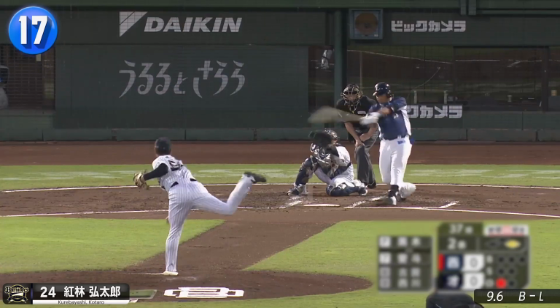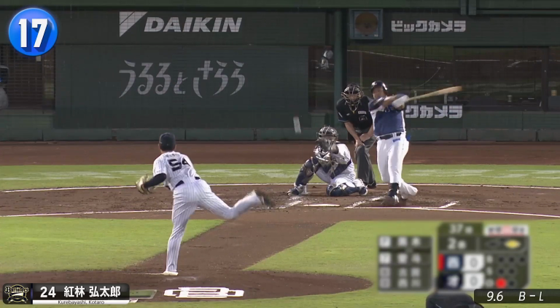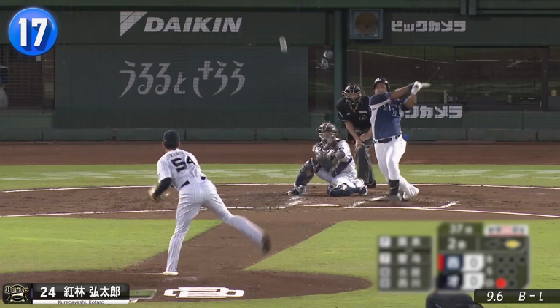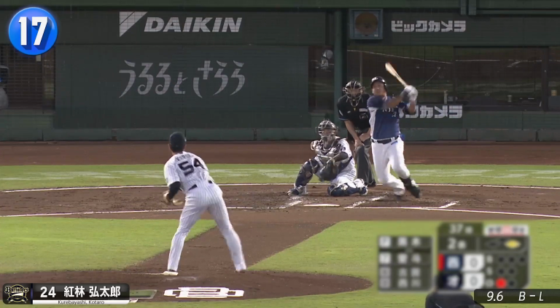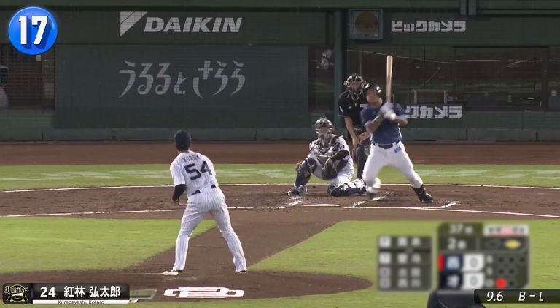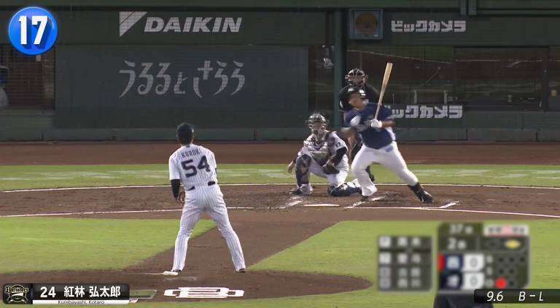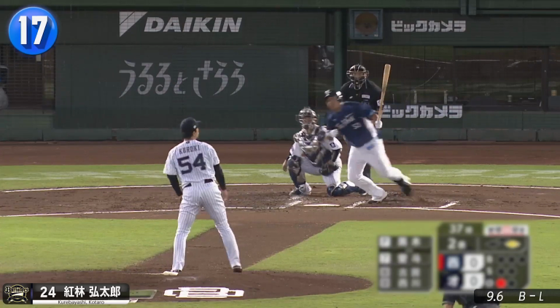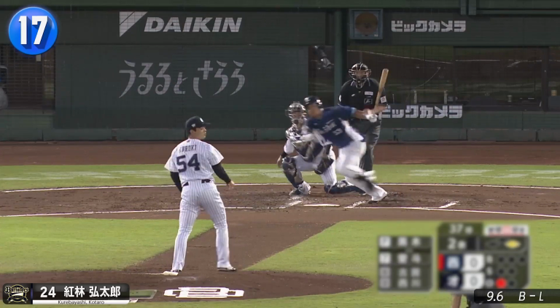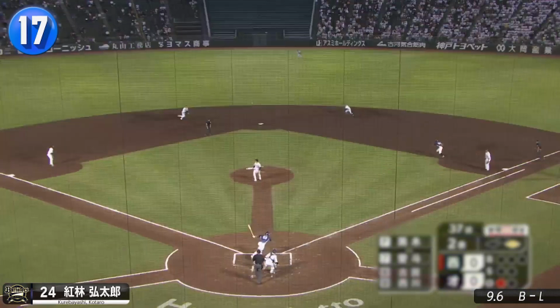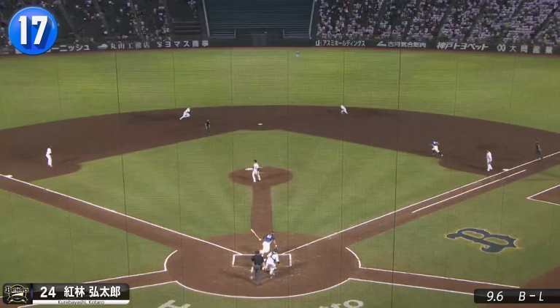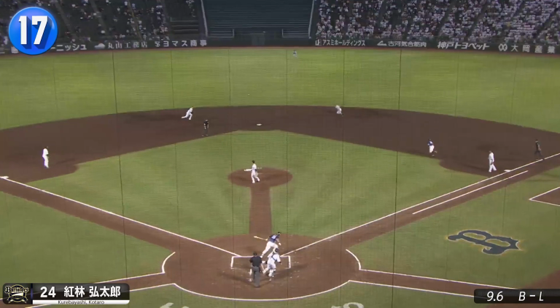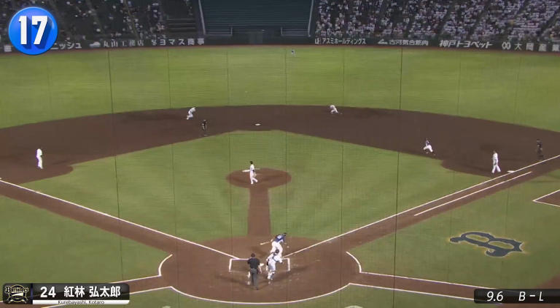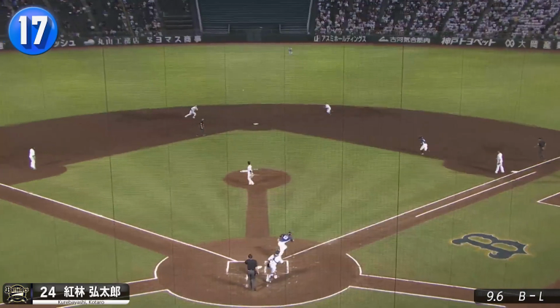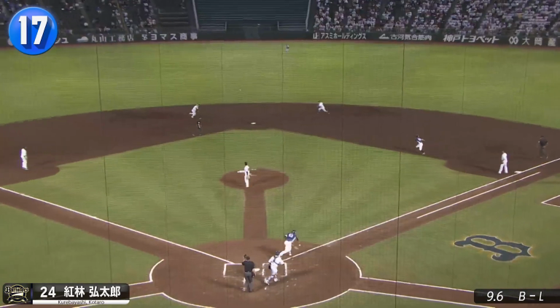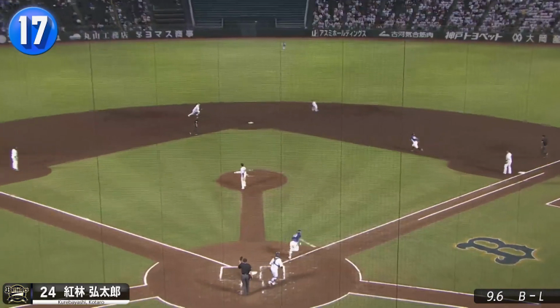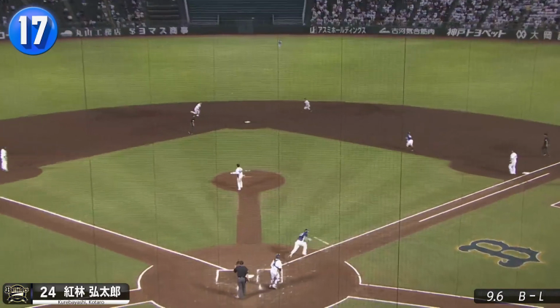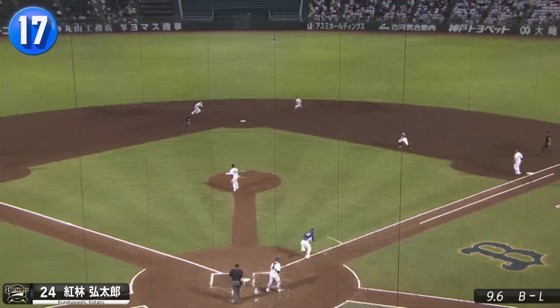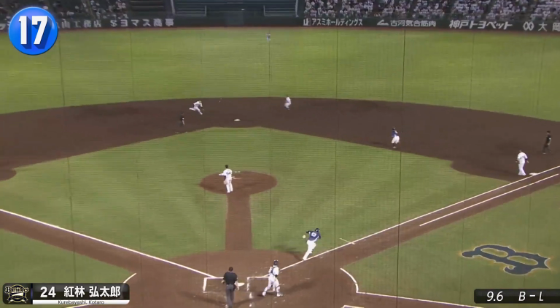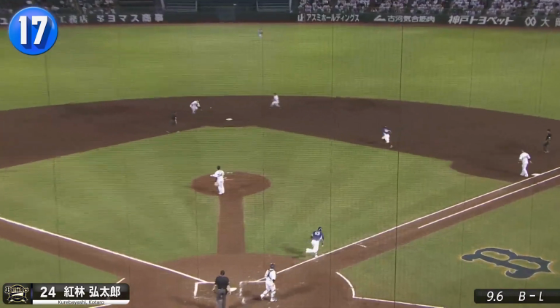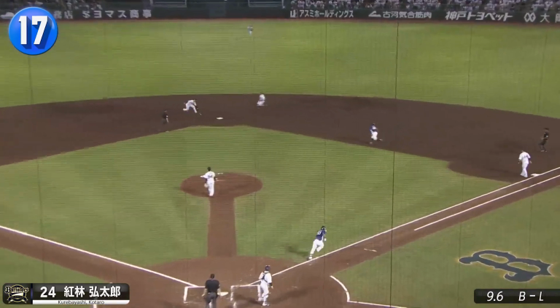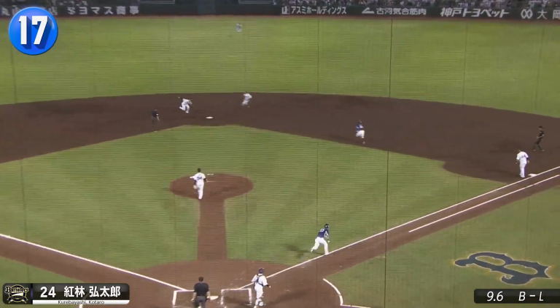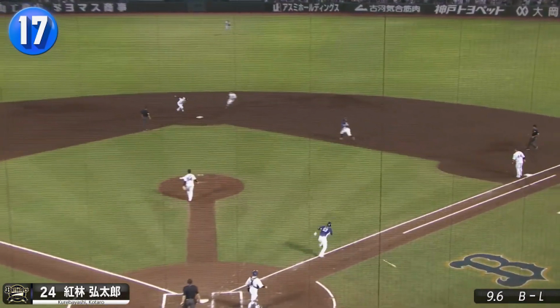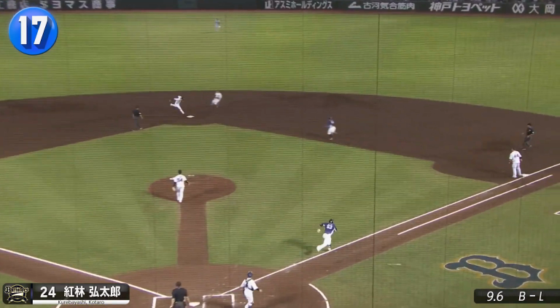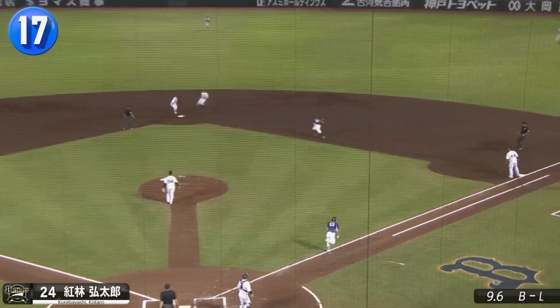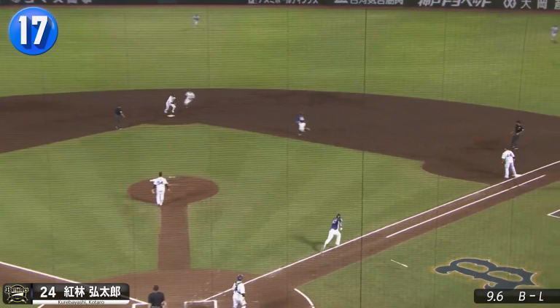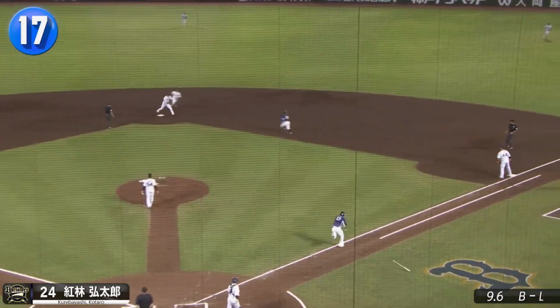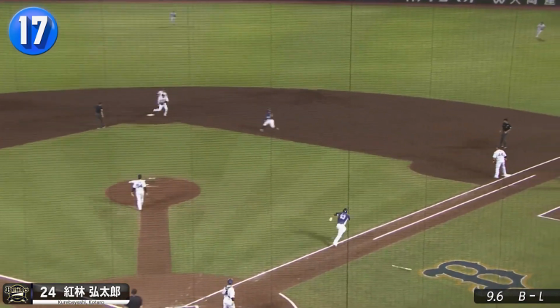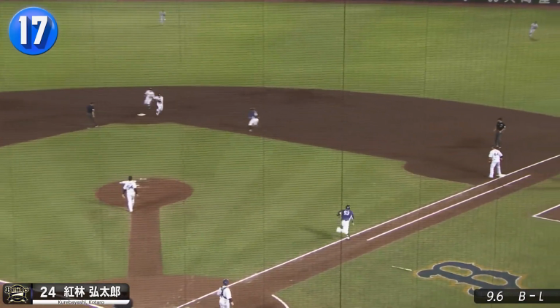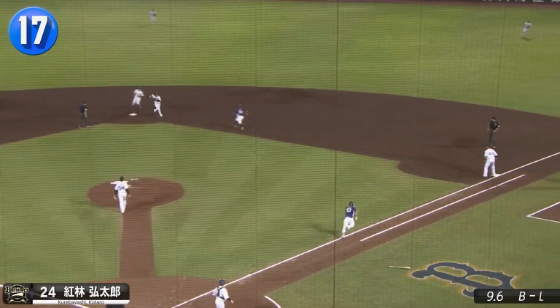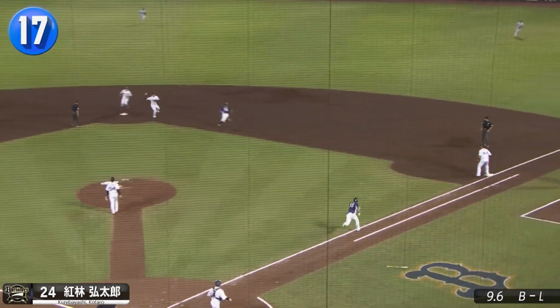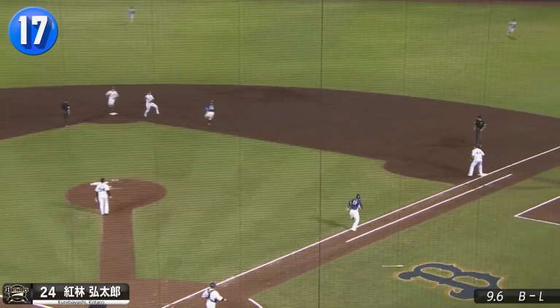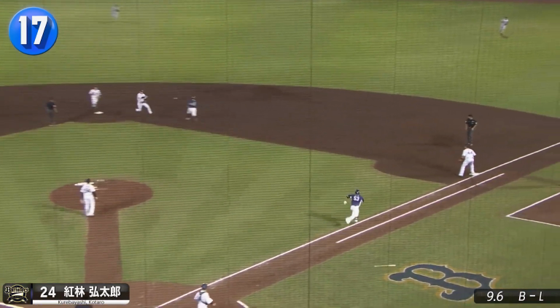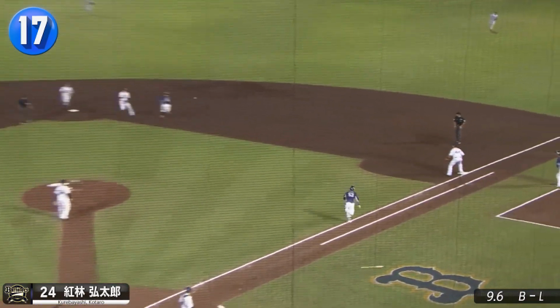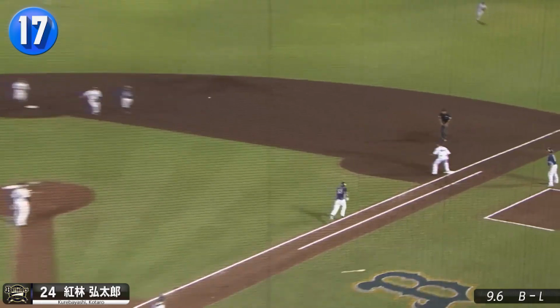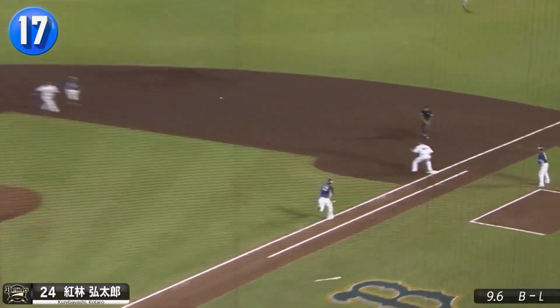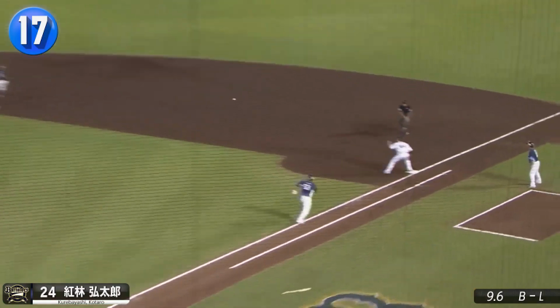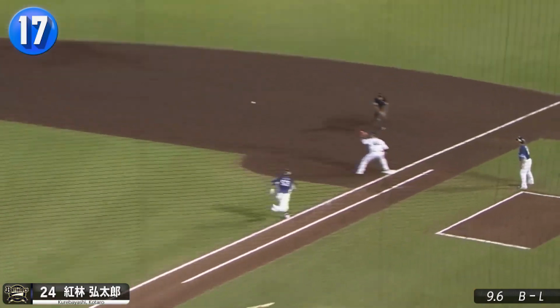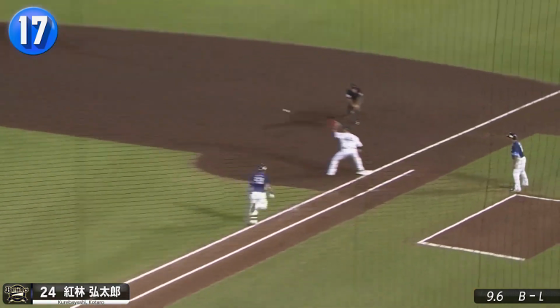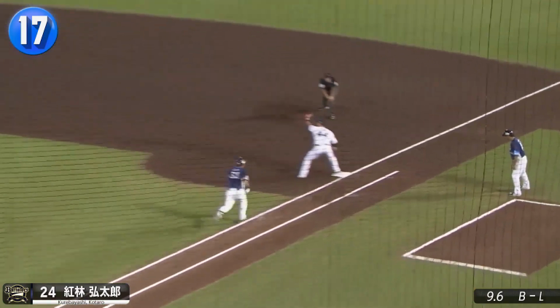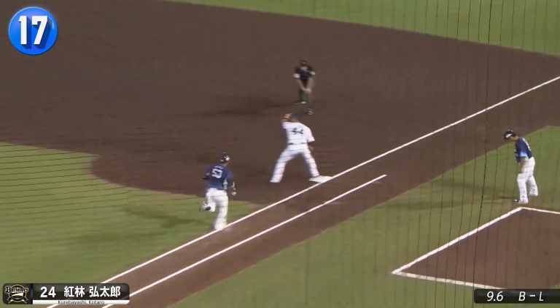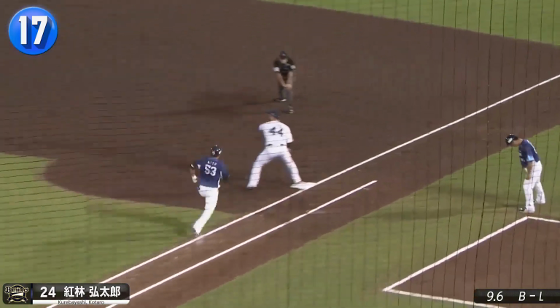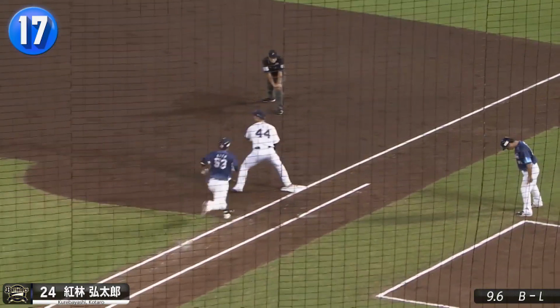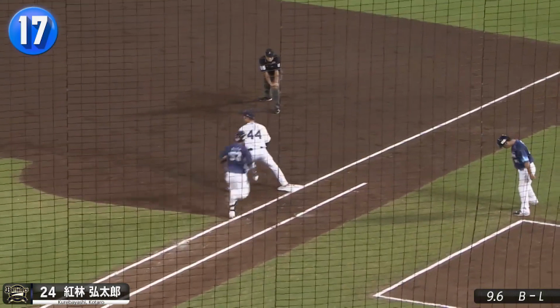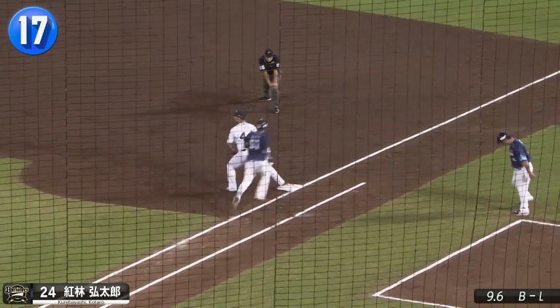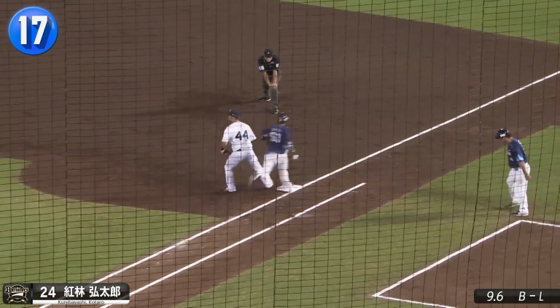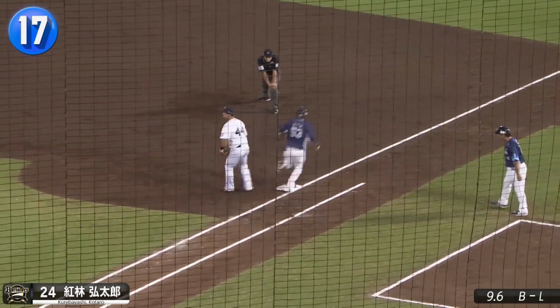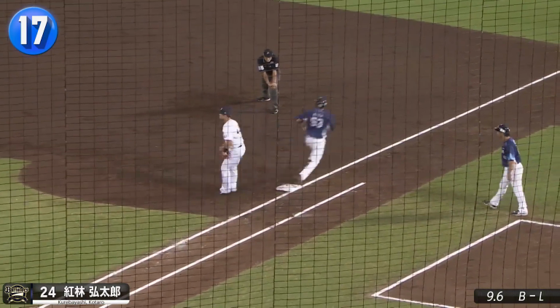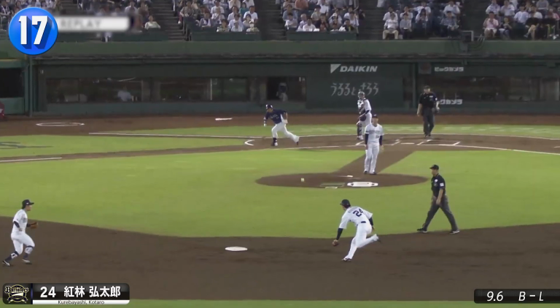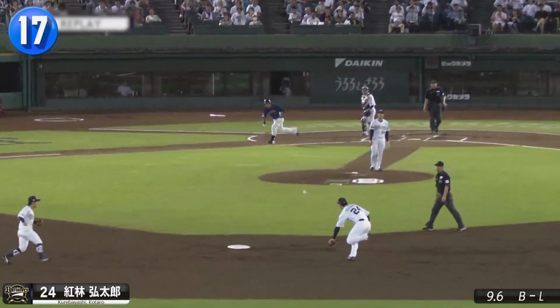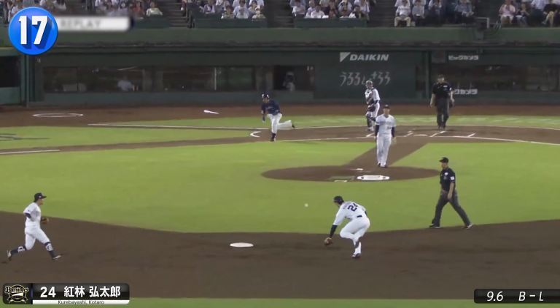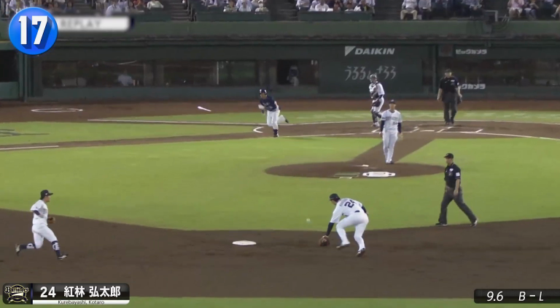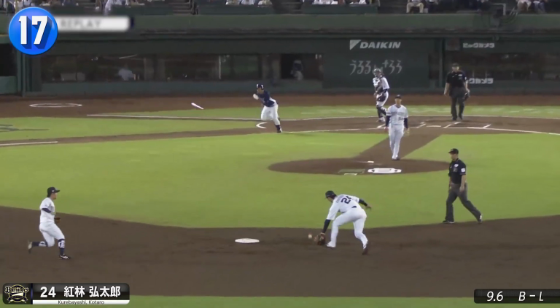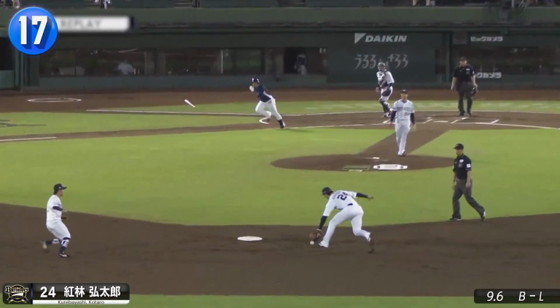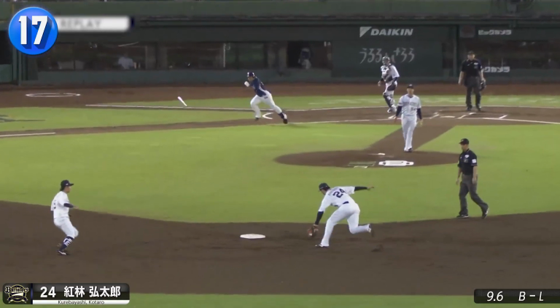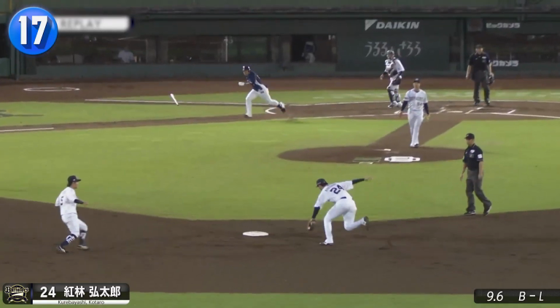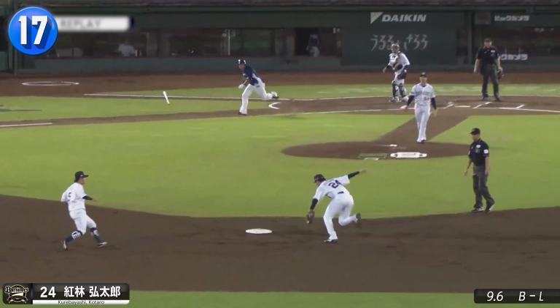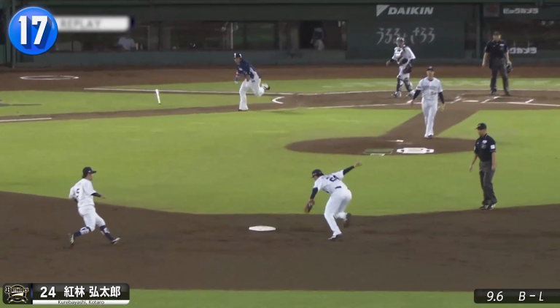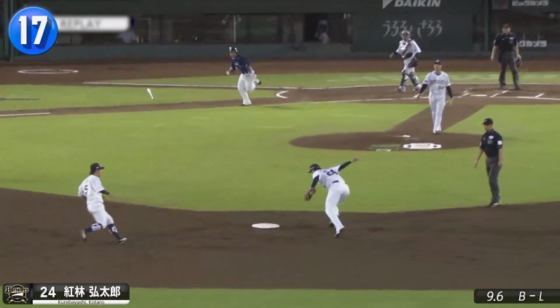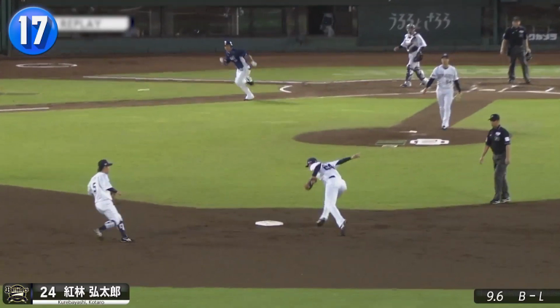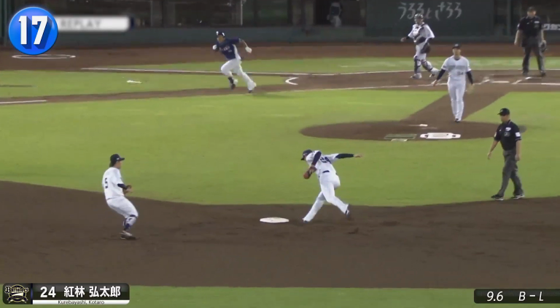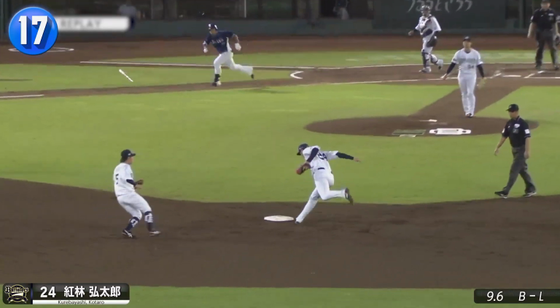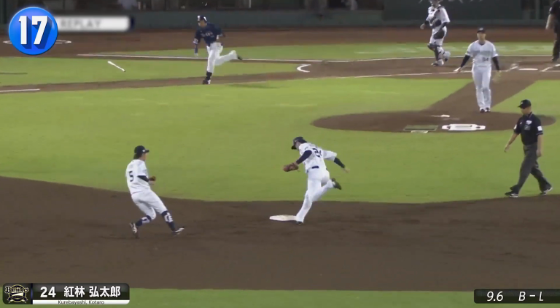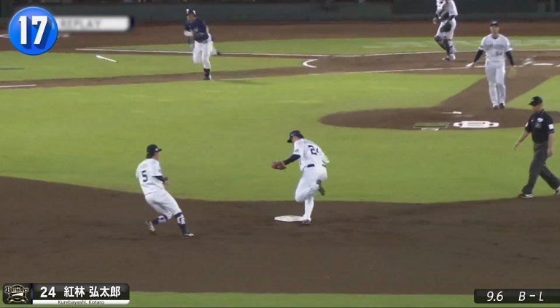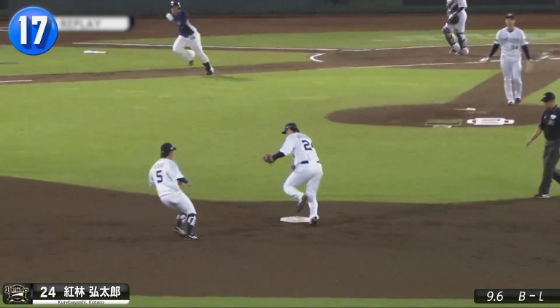Been a while since we've seen a double play with only two fielders. This time Kotaro Kurebayashi from the Buffaloes for the 6-3.